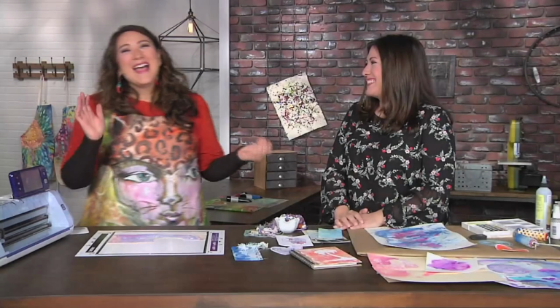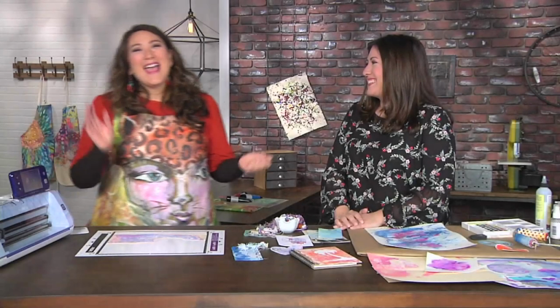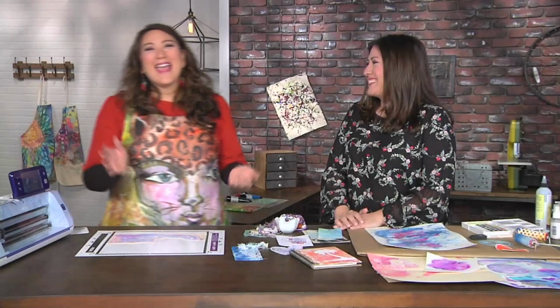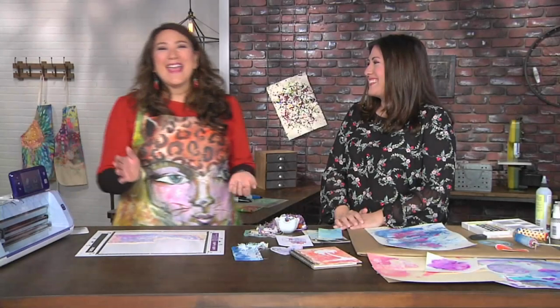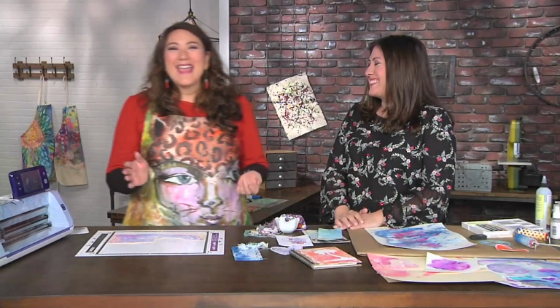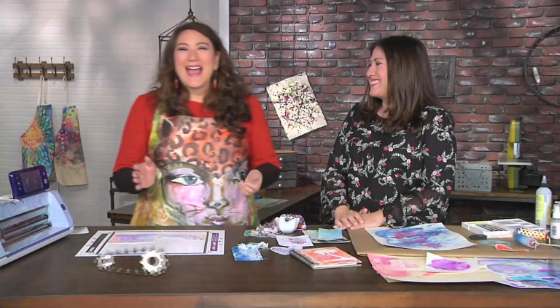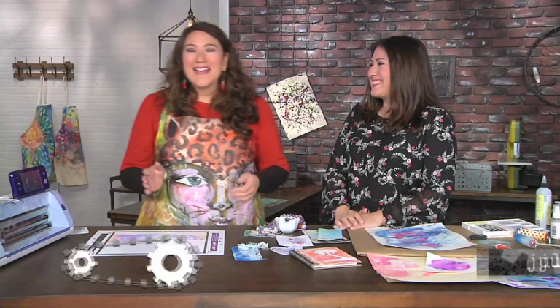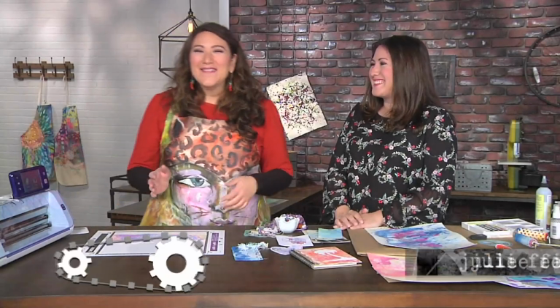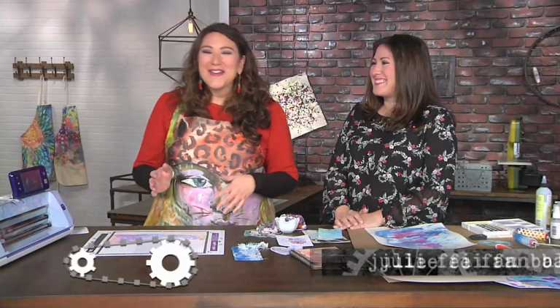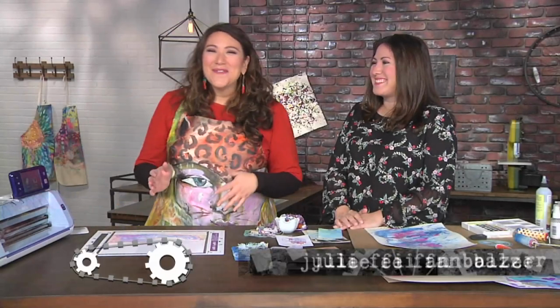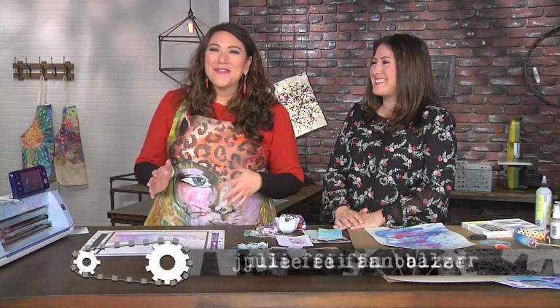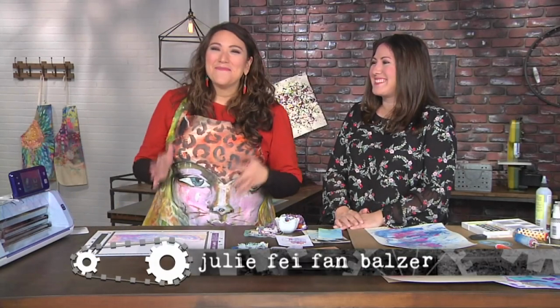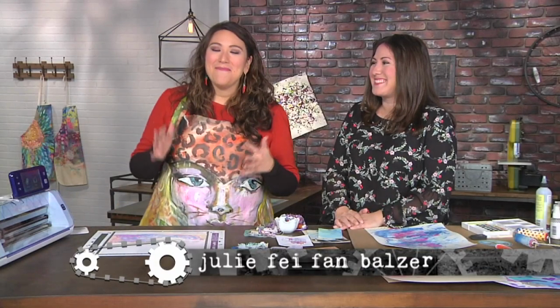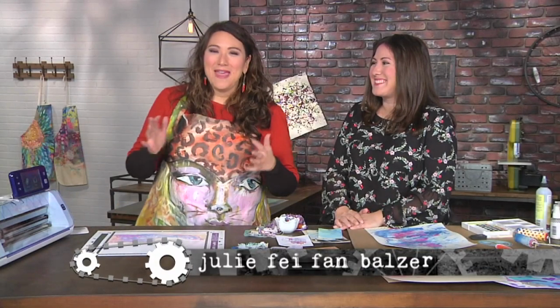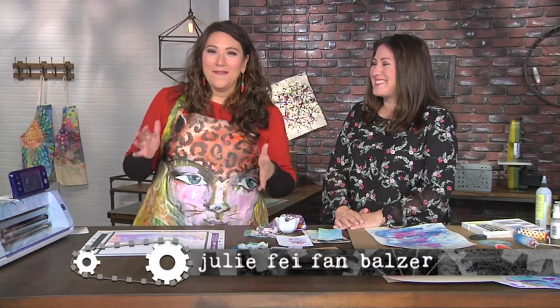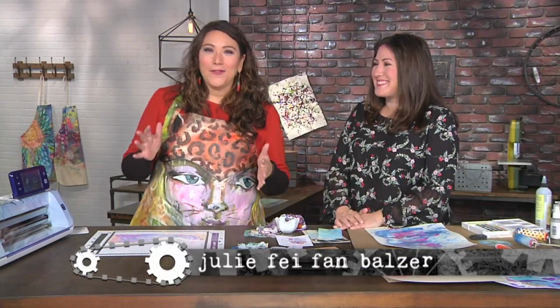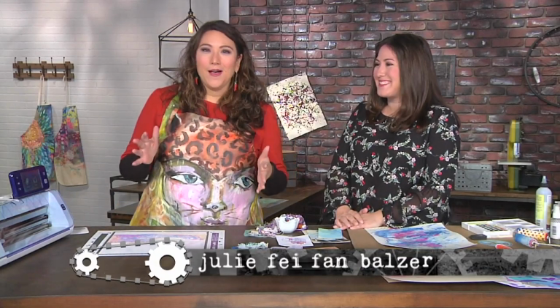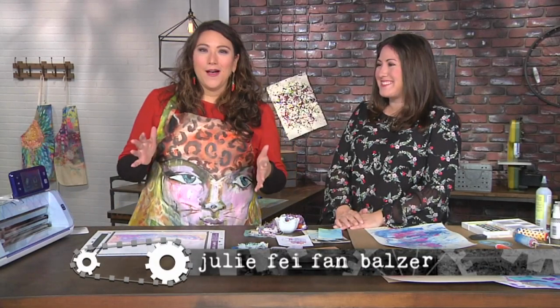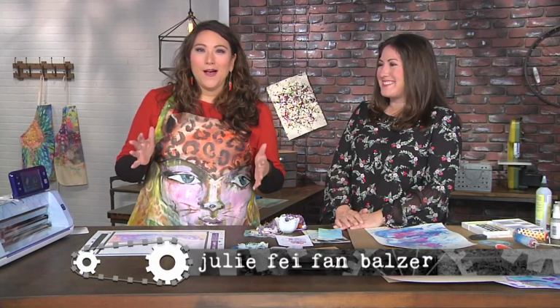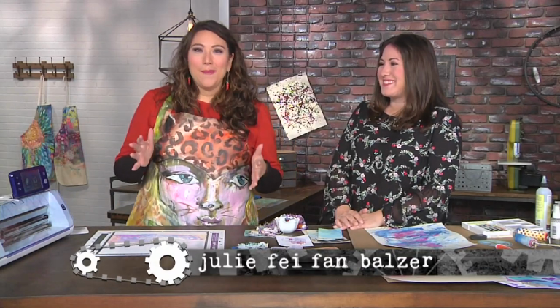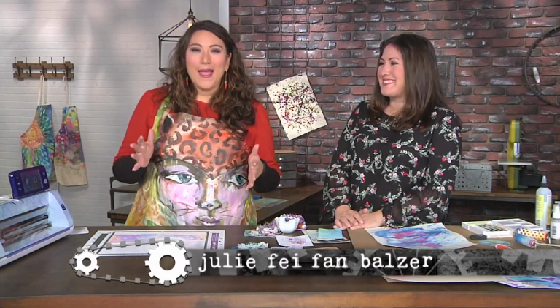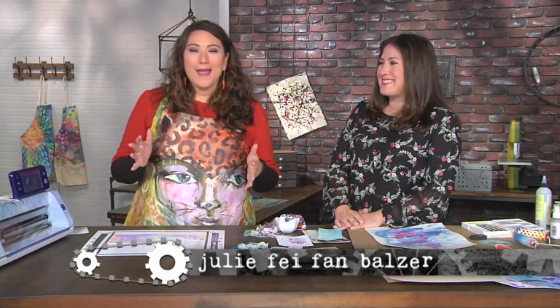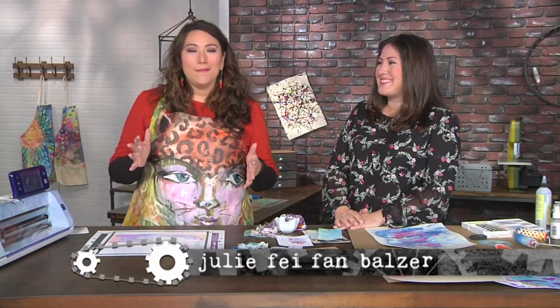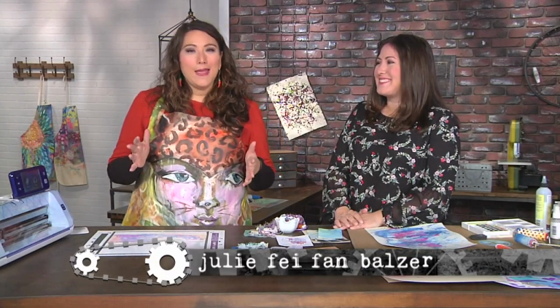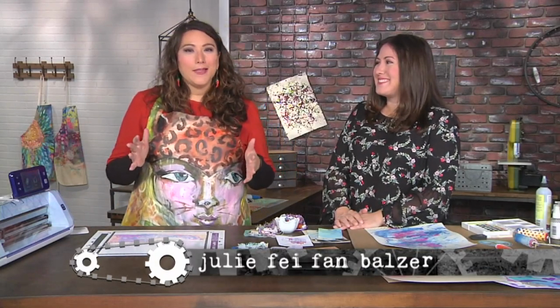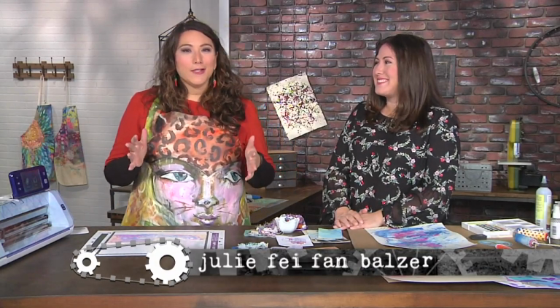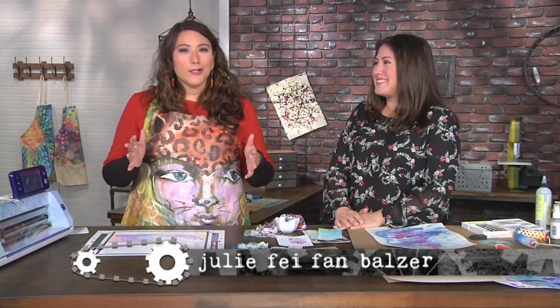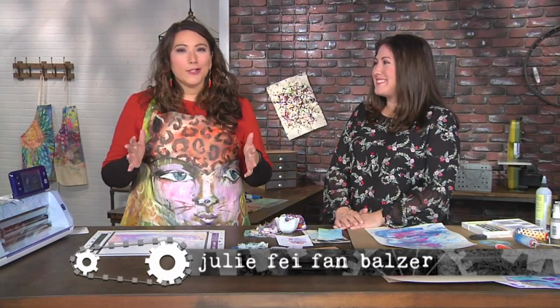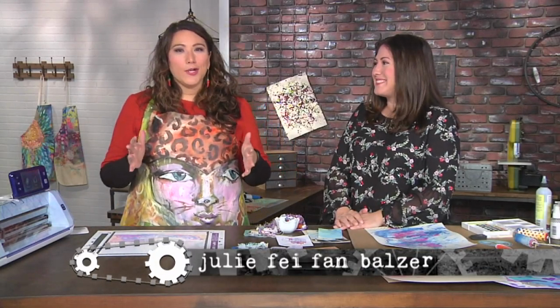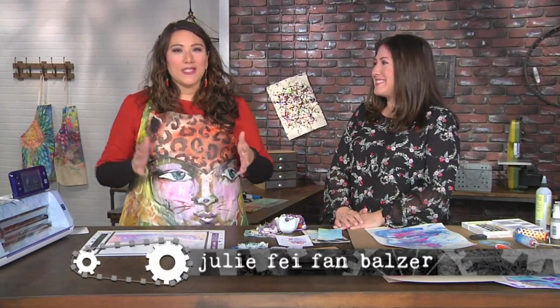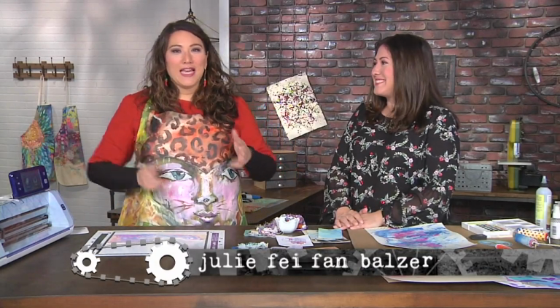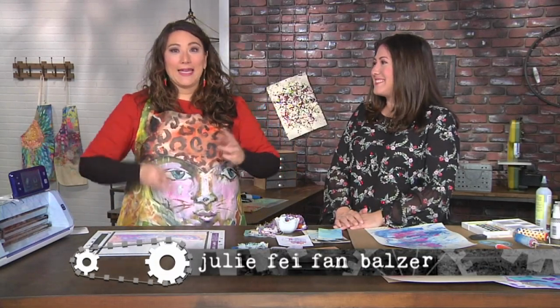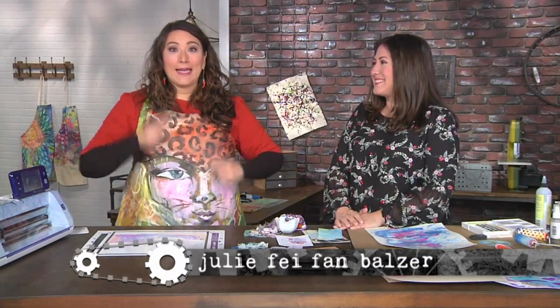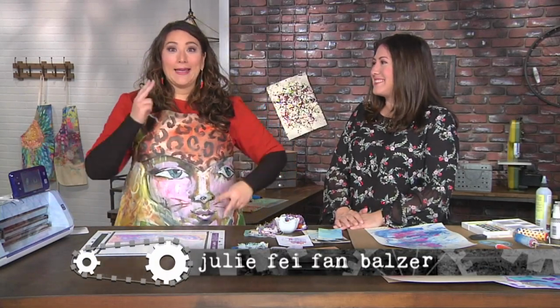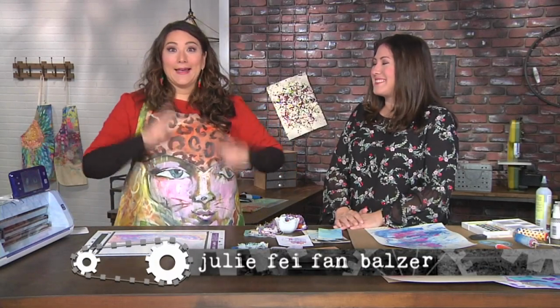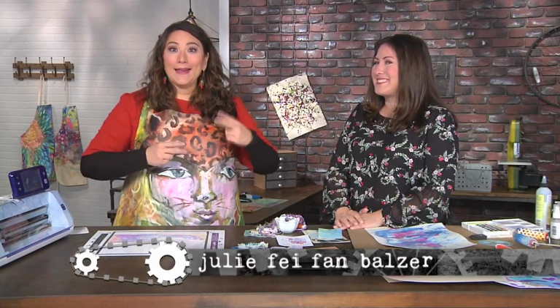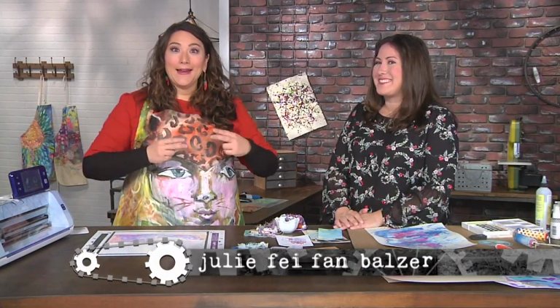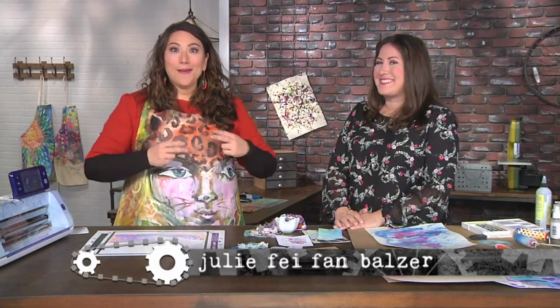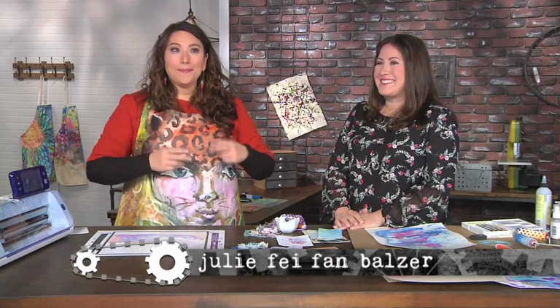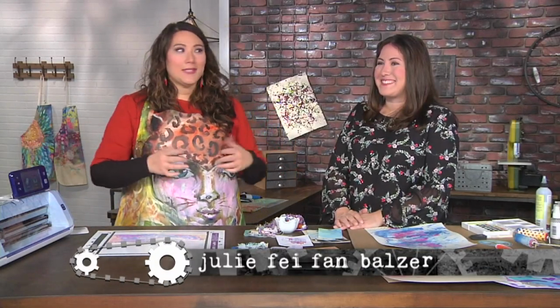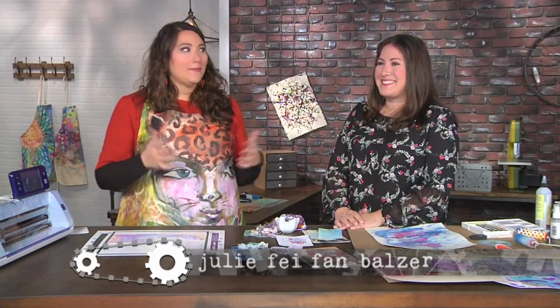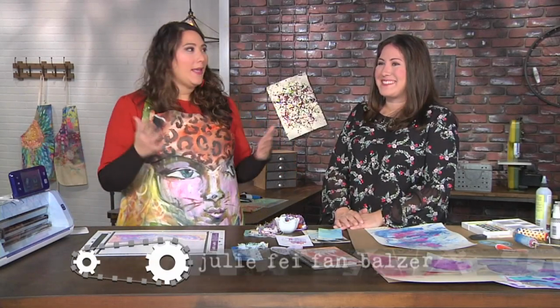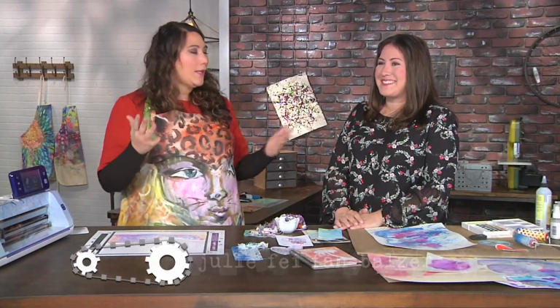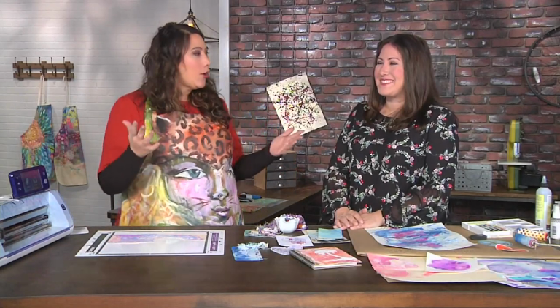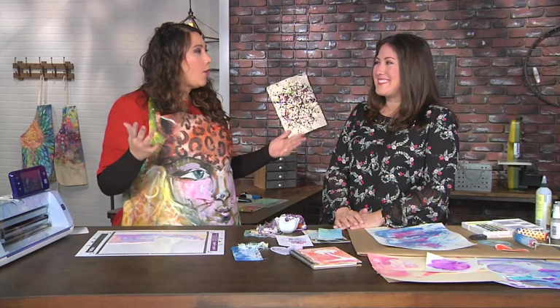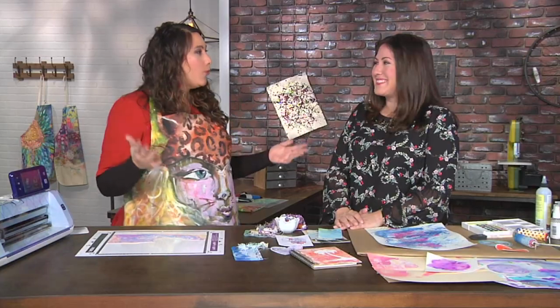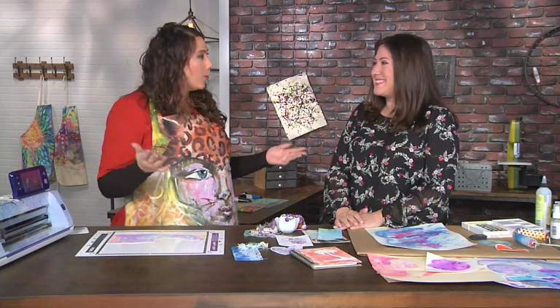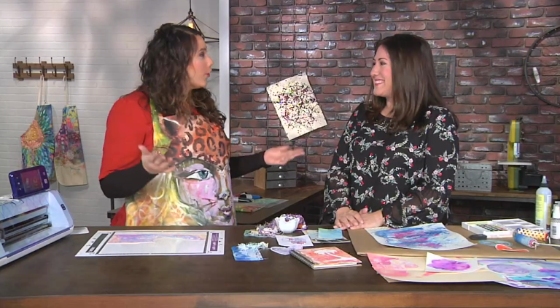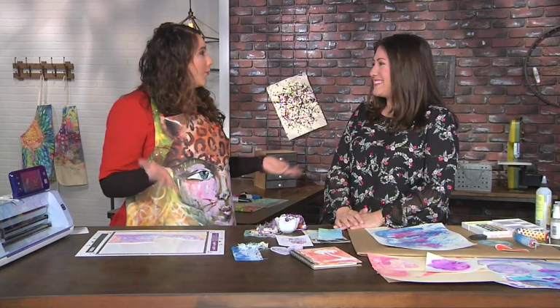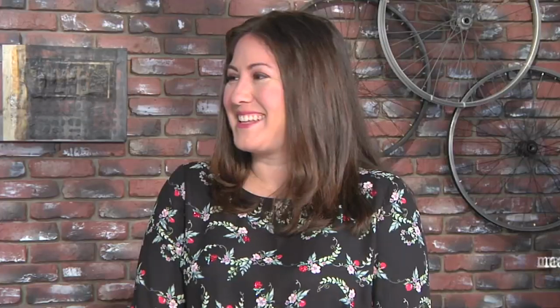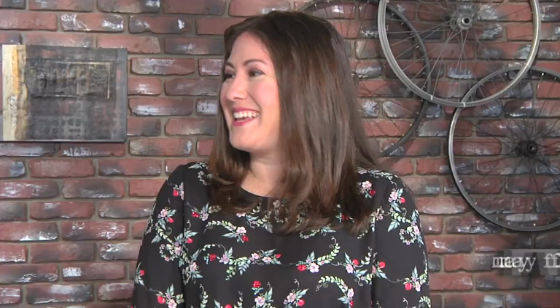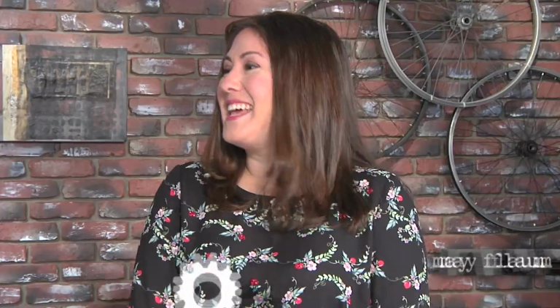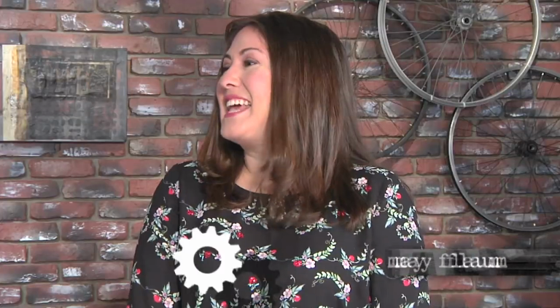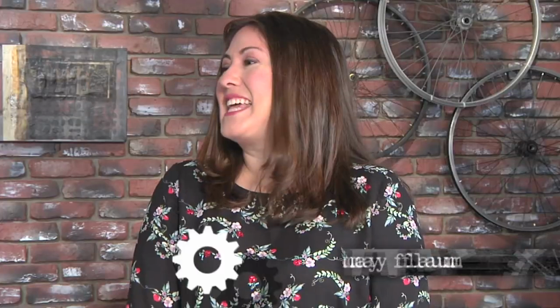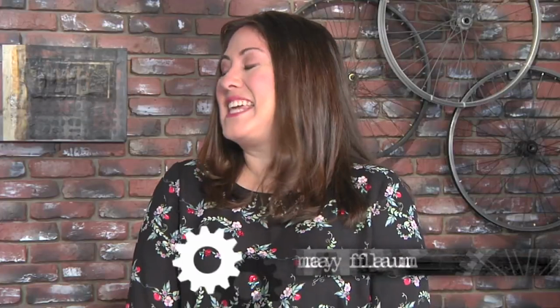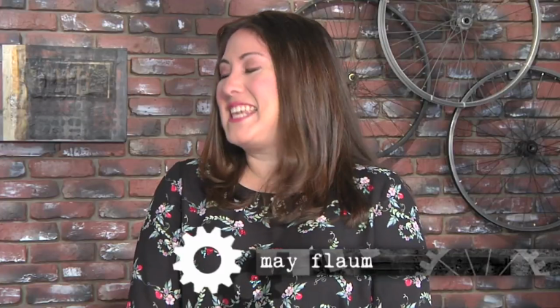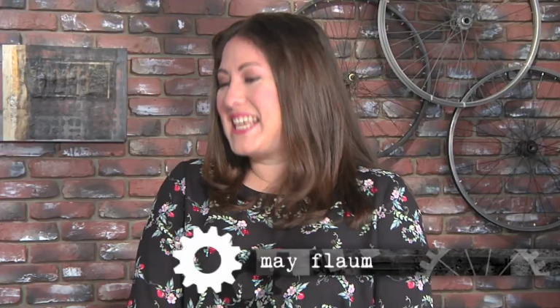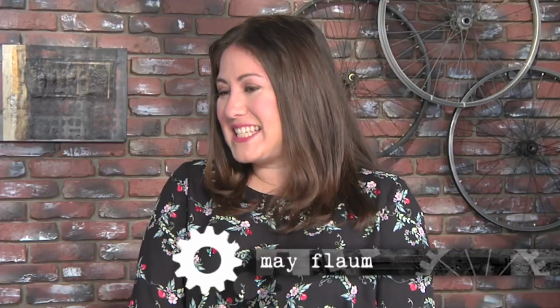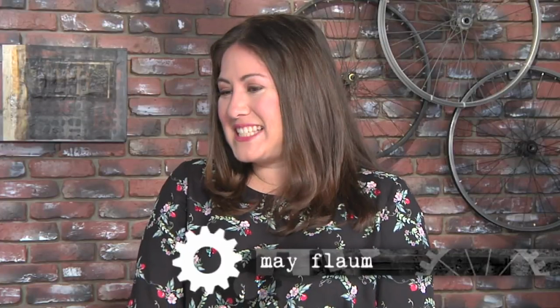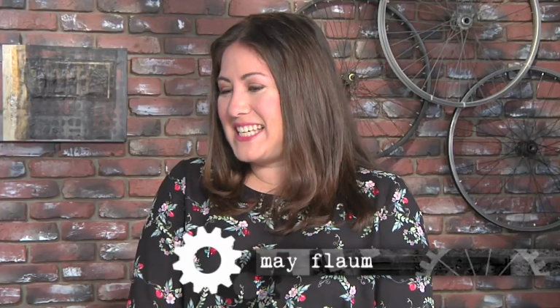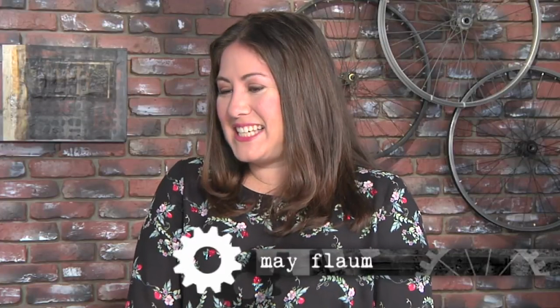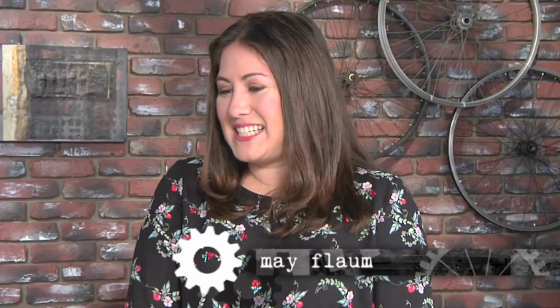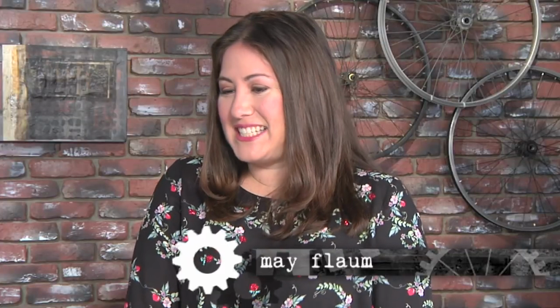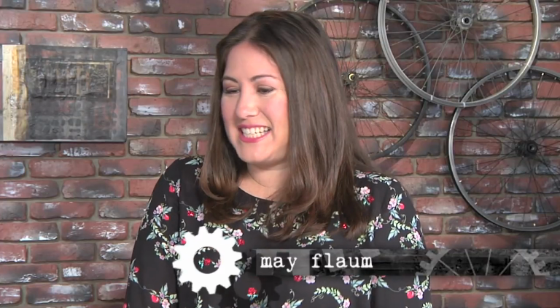Hey, I'm here with Mae Flom, and Mae is going to show us how to cut it up to make it all work, right? Yes, indeed.